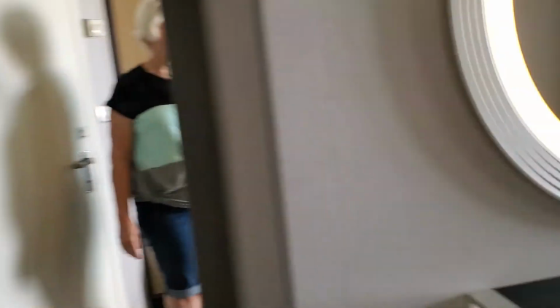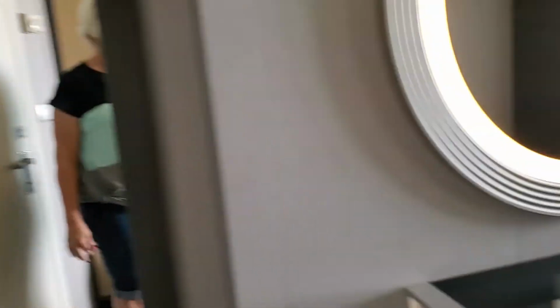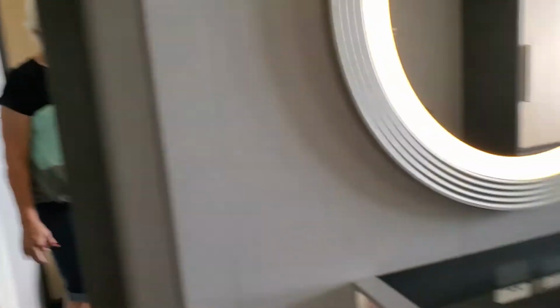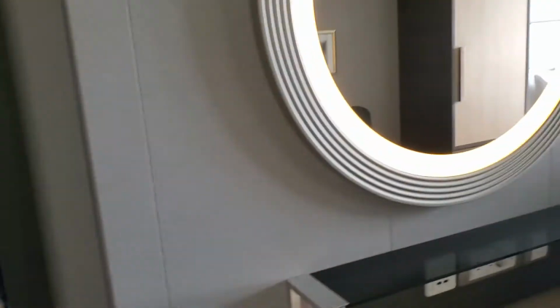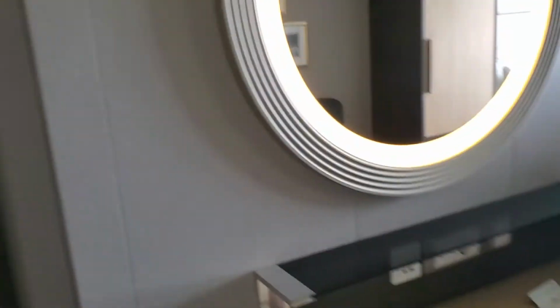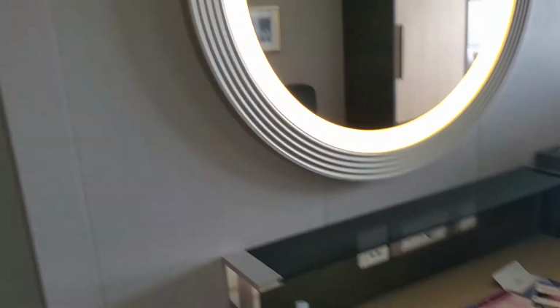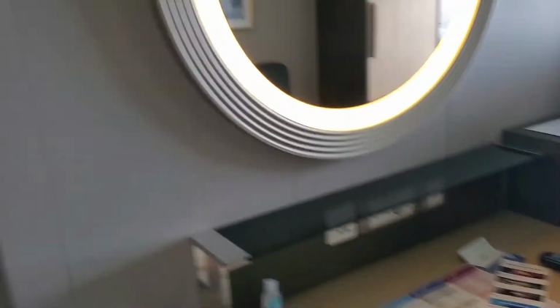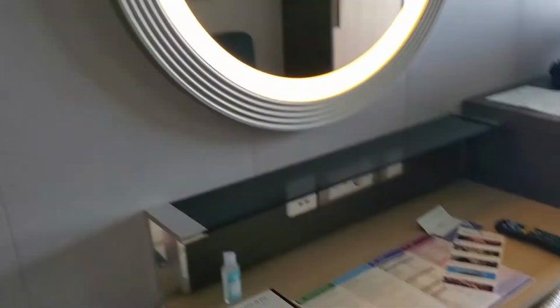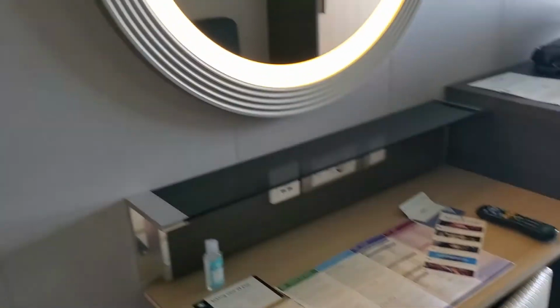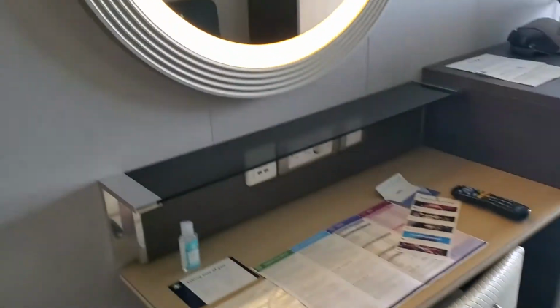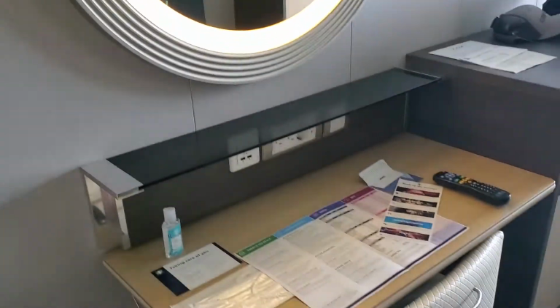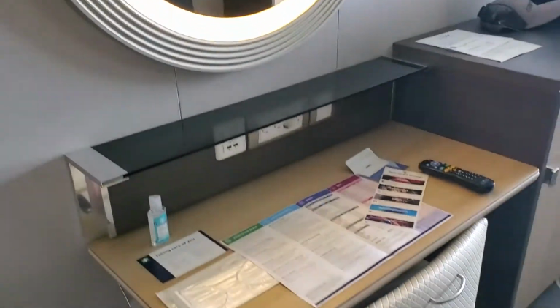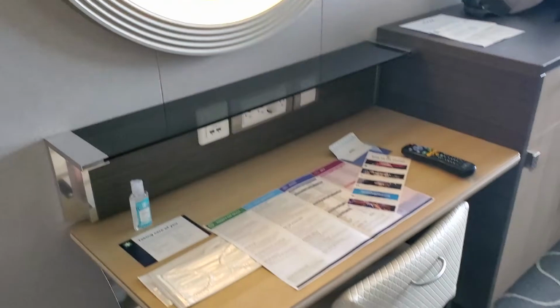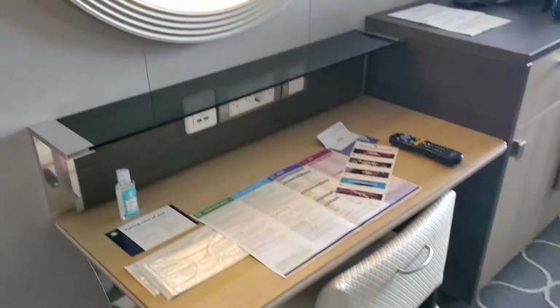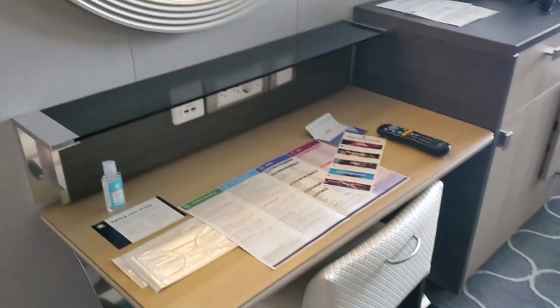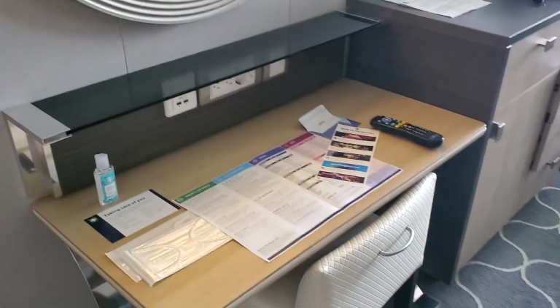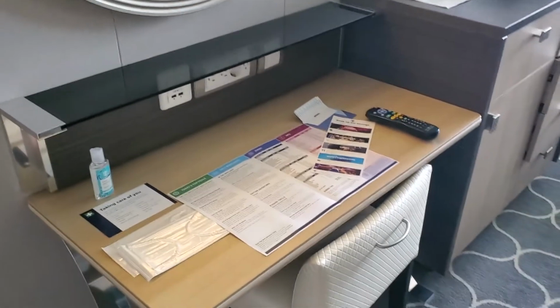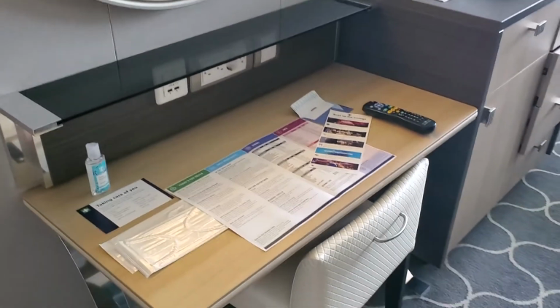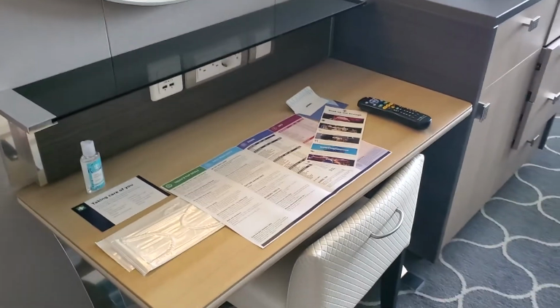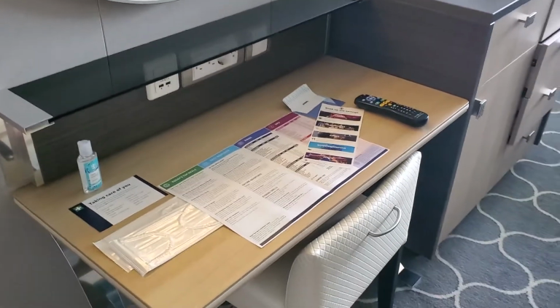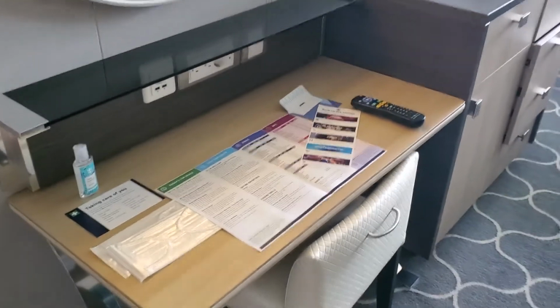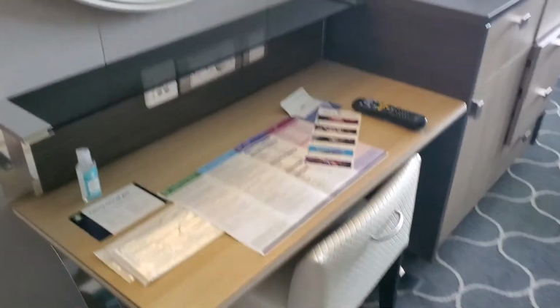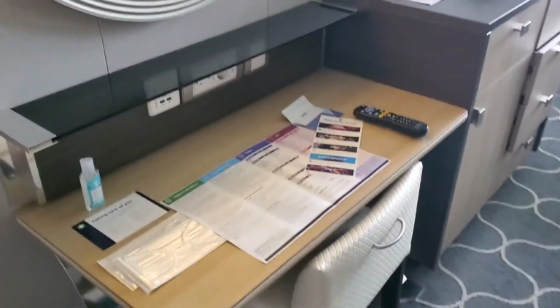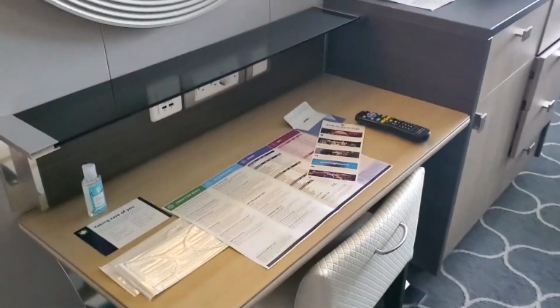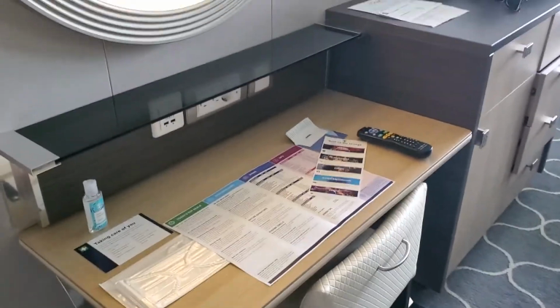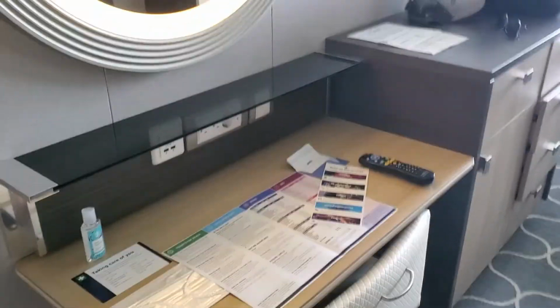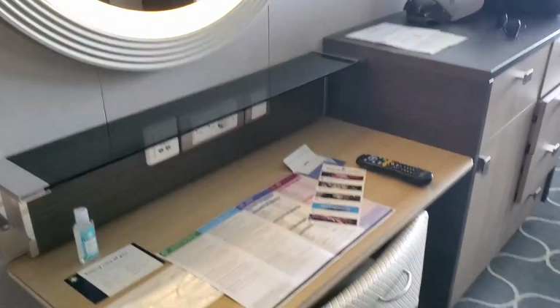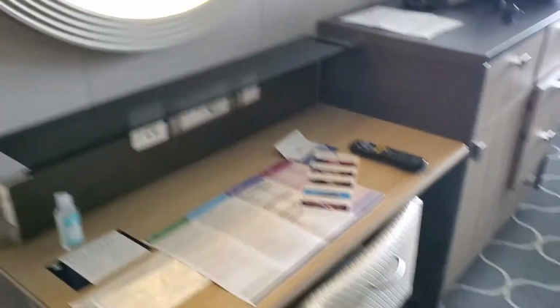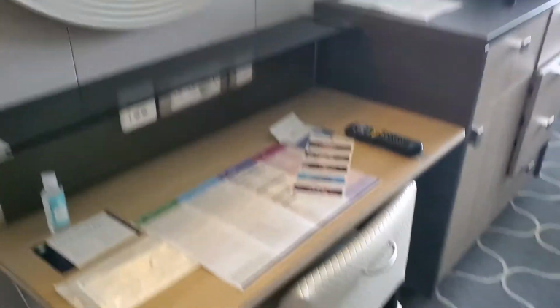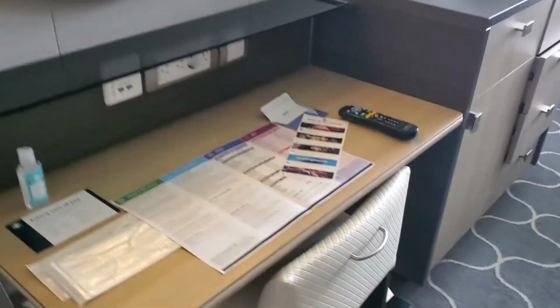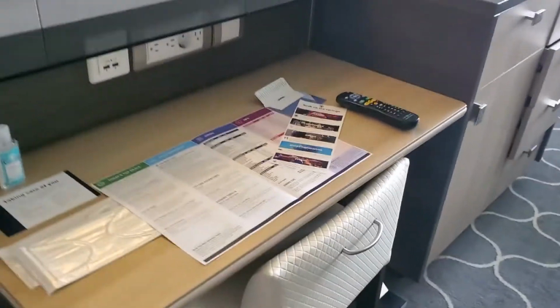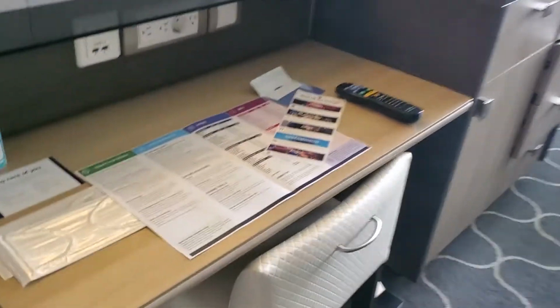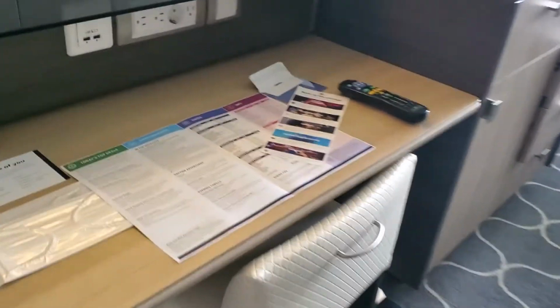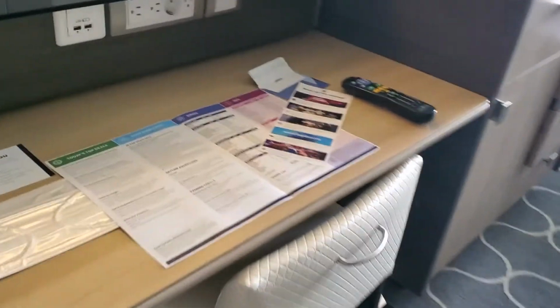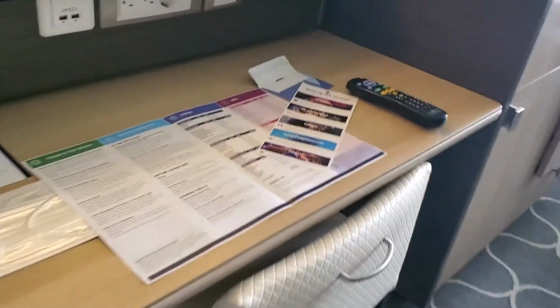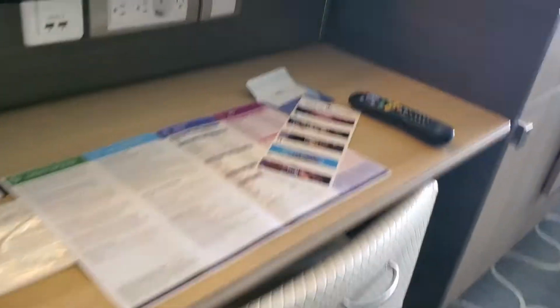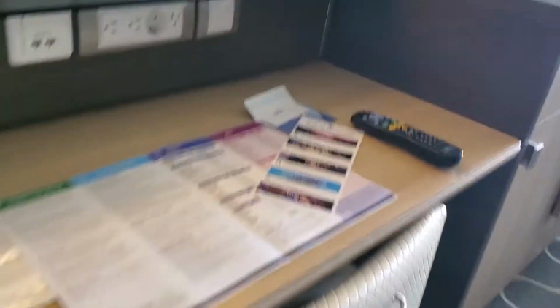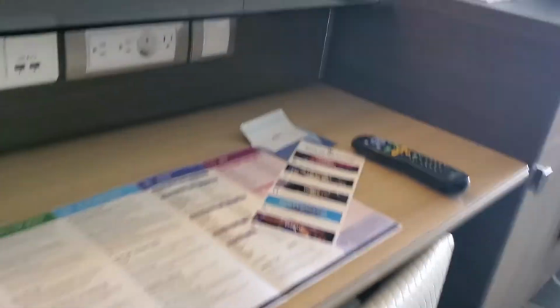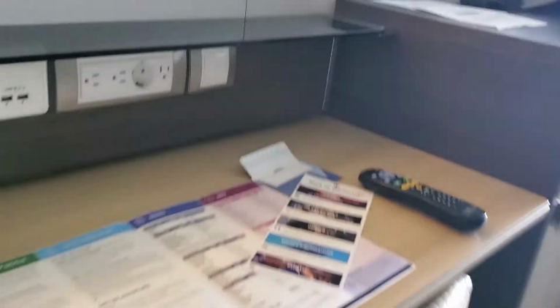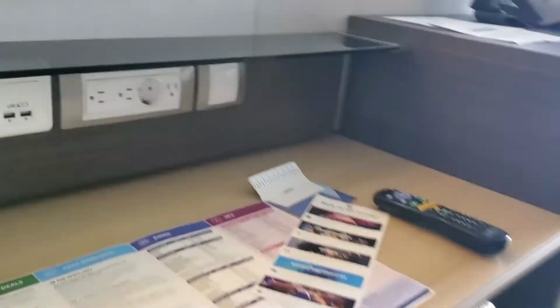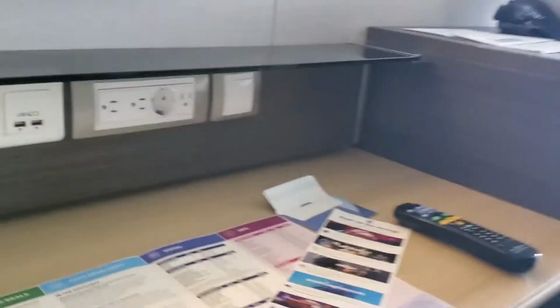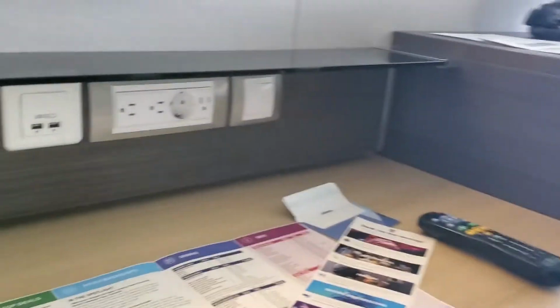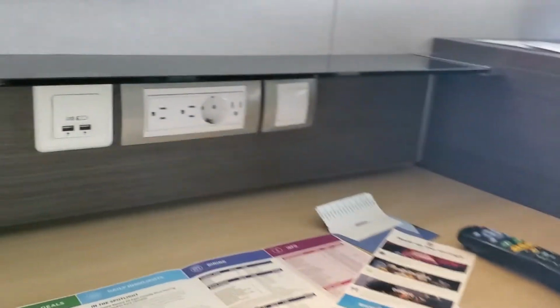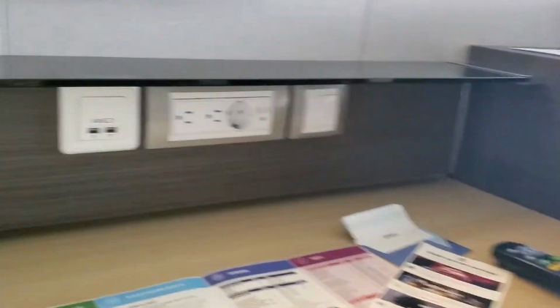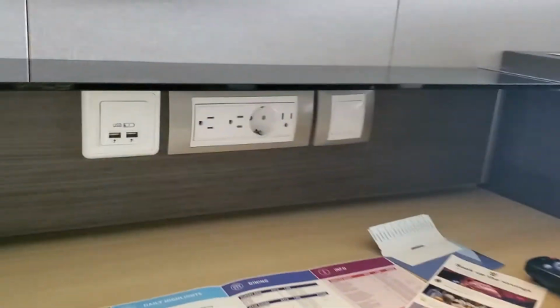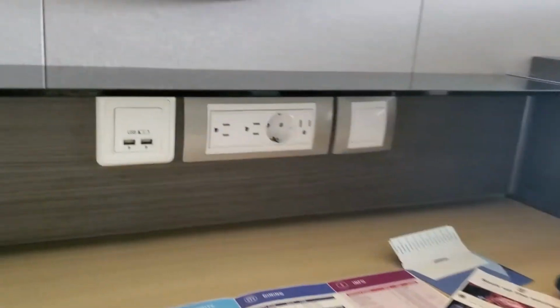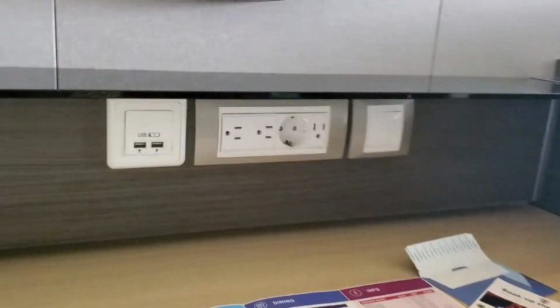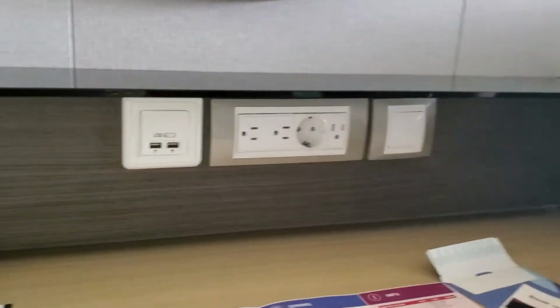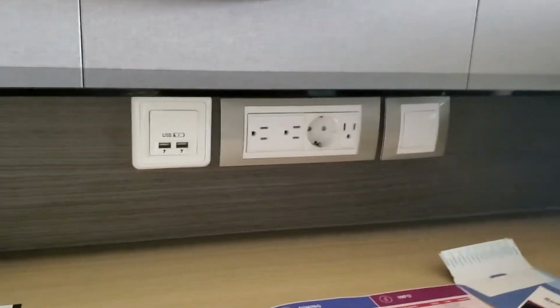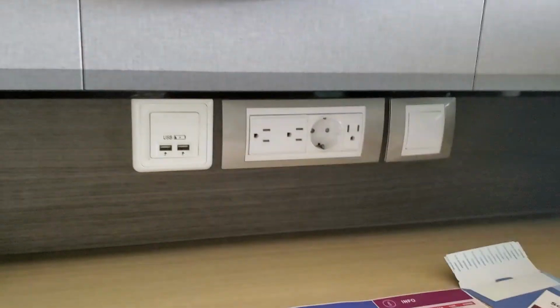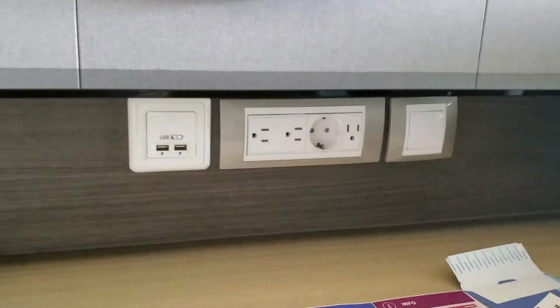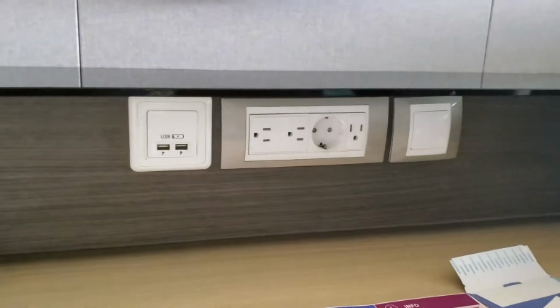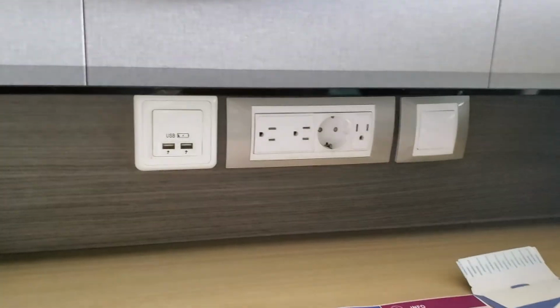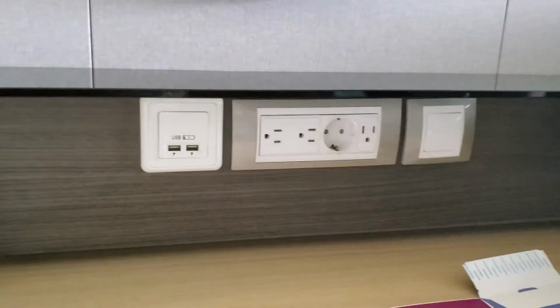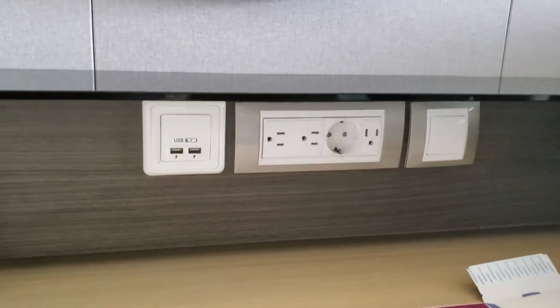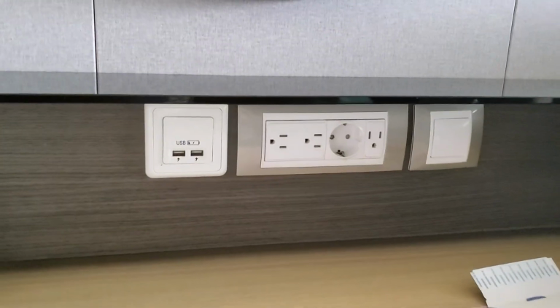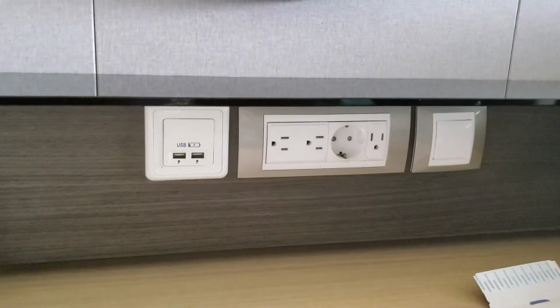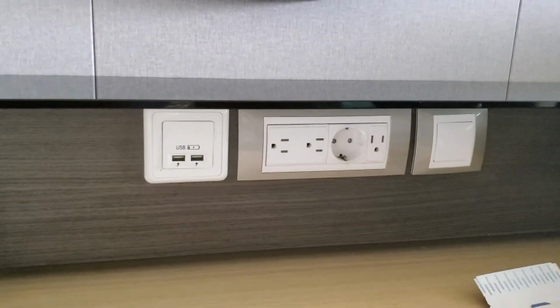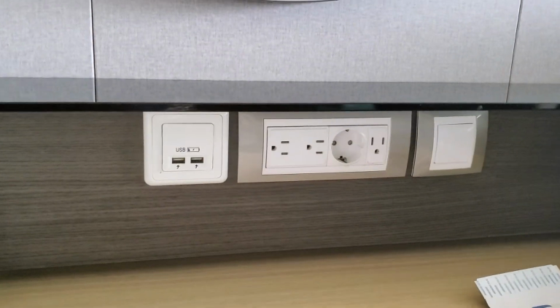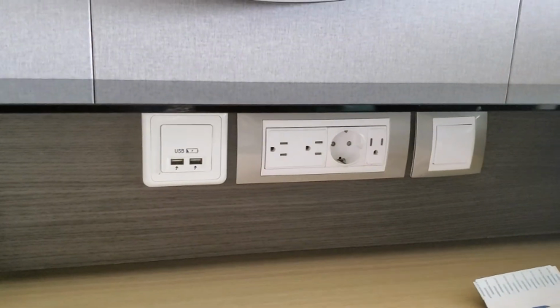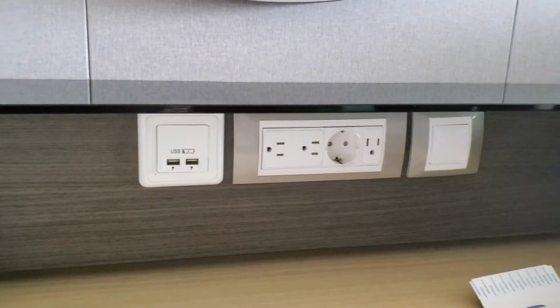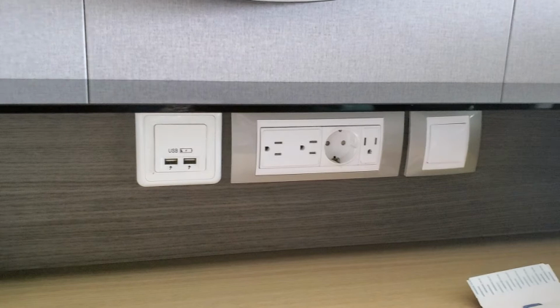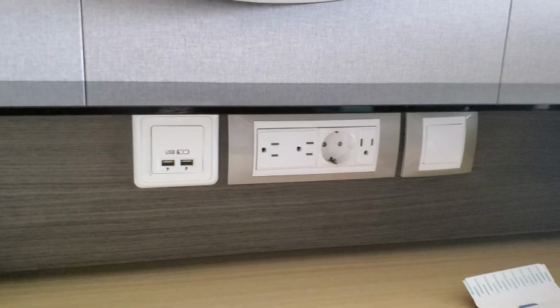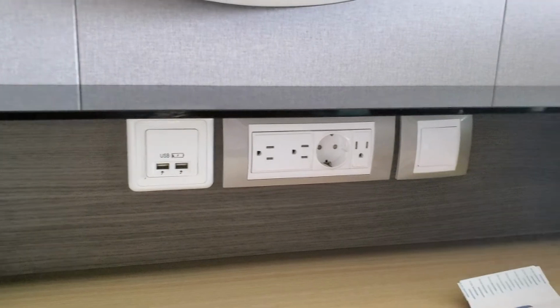That's about it. Nice little desk with lots of plugs — there's a shot of the plugs.